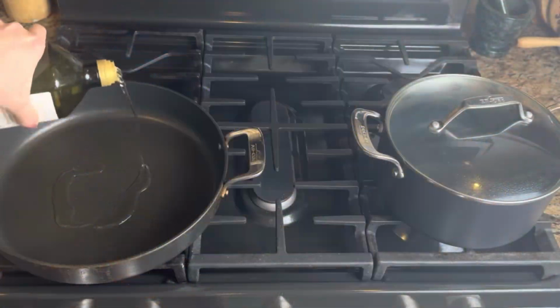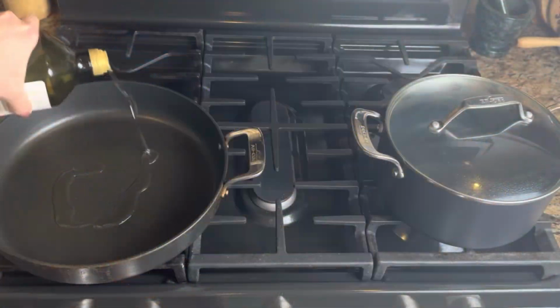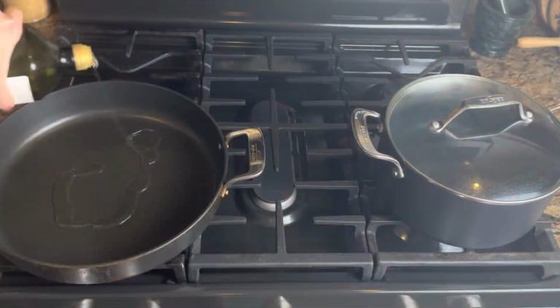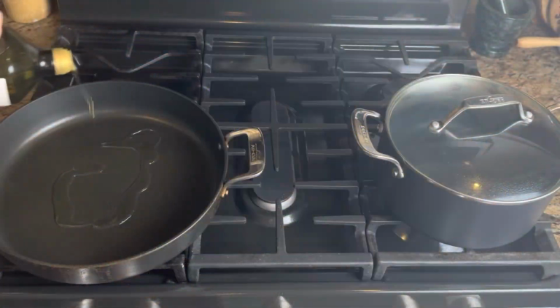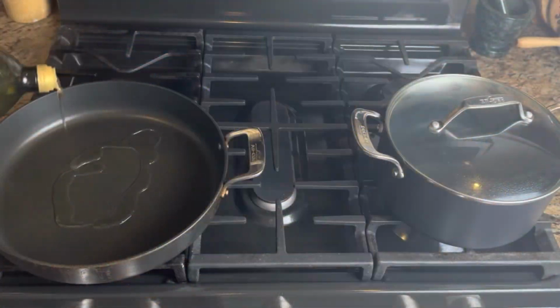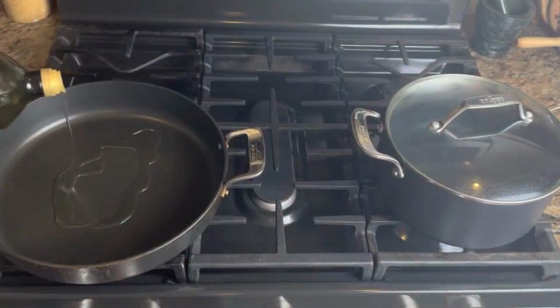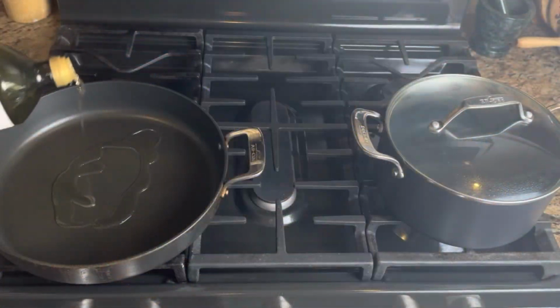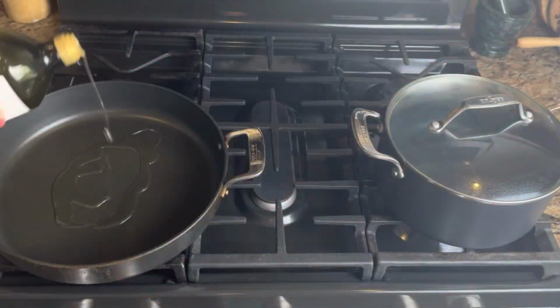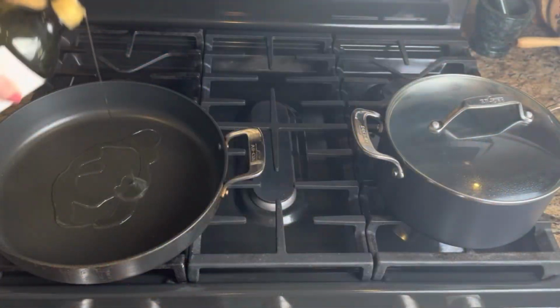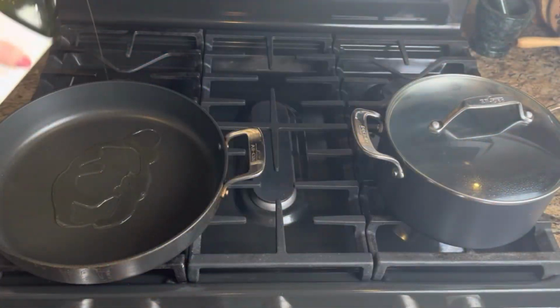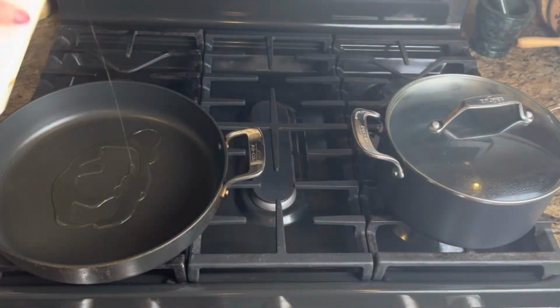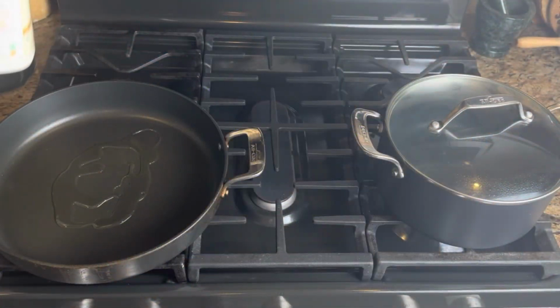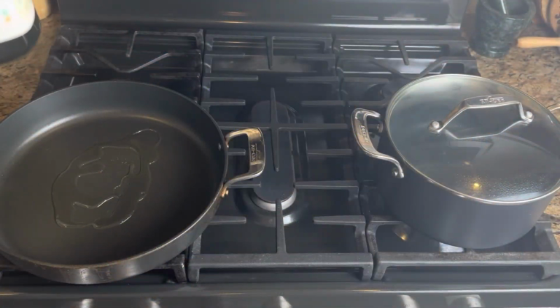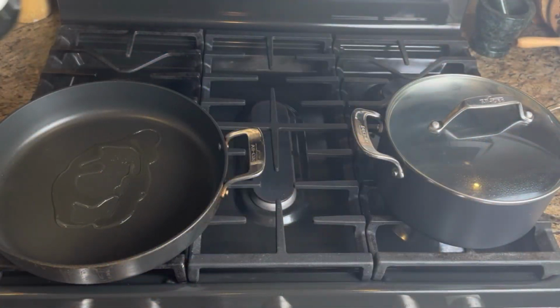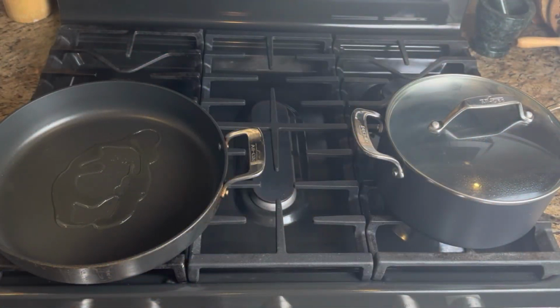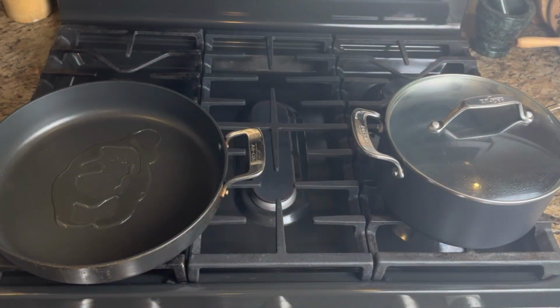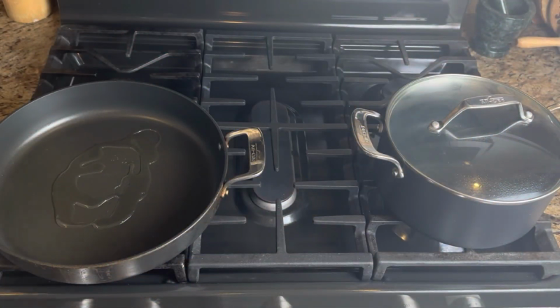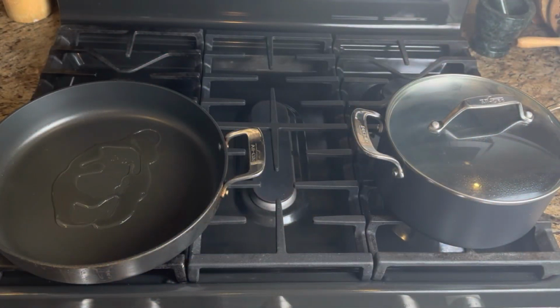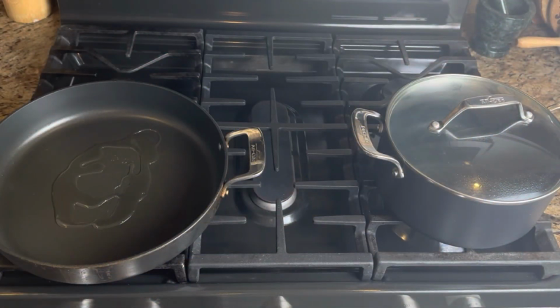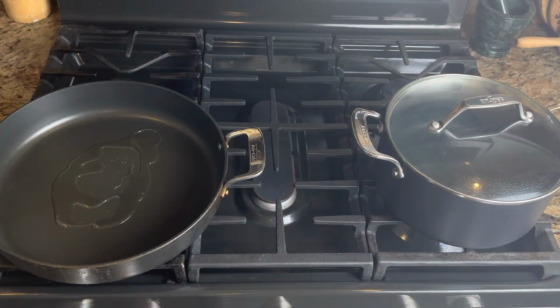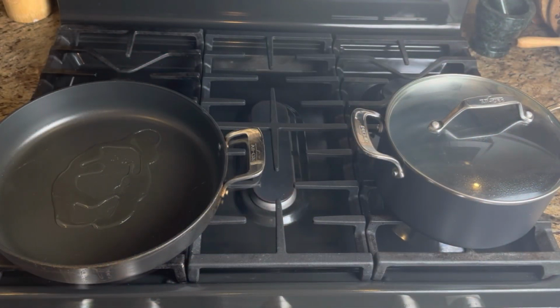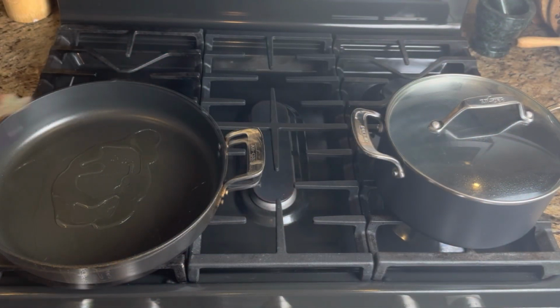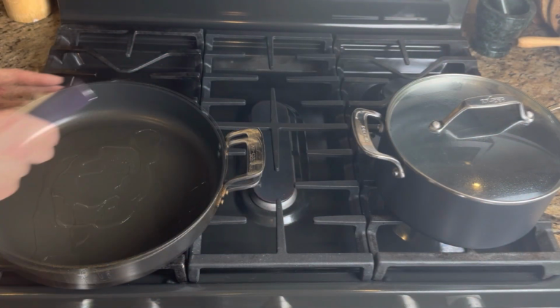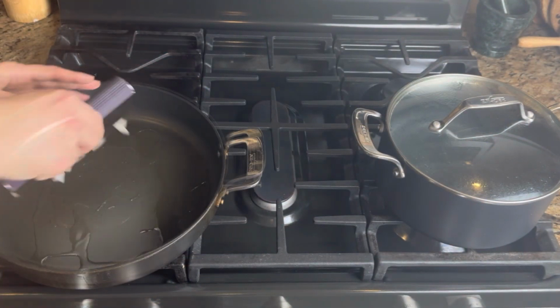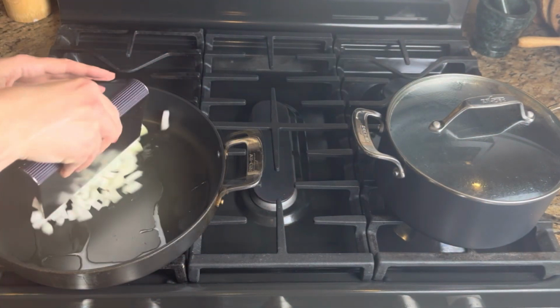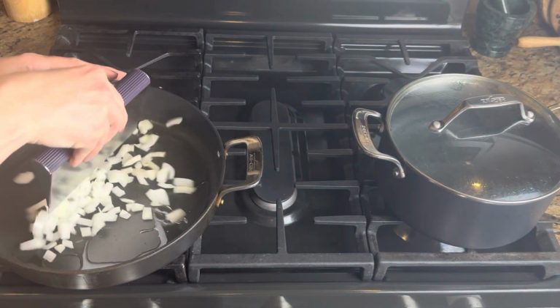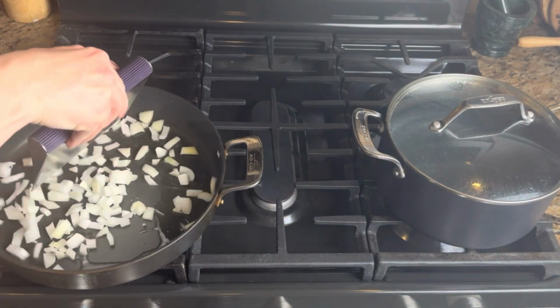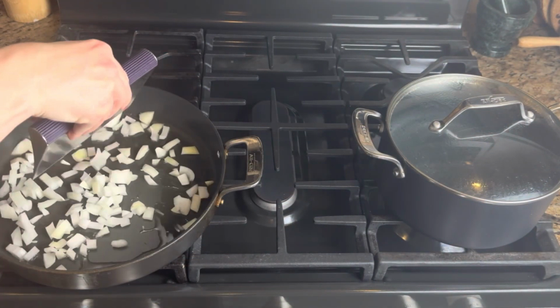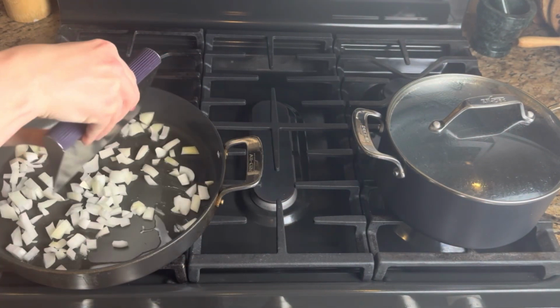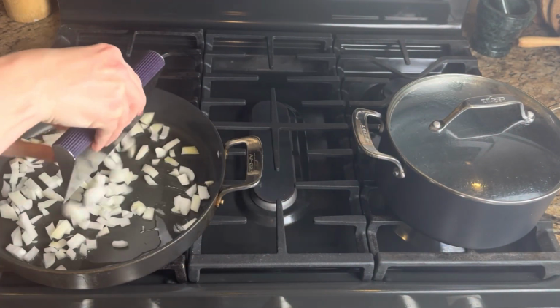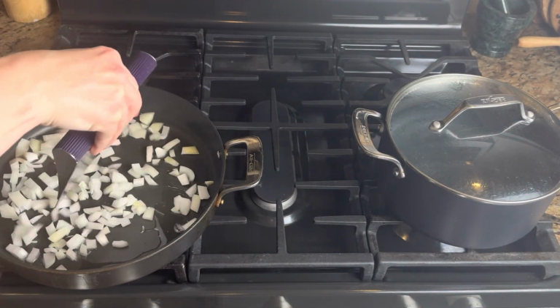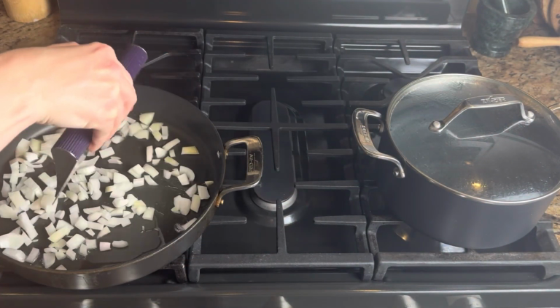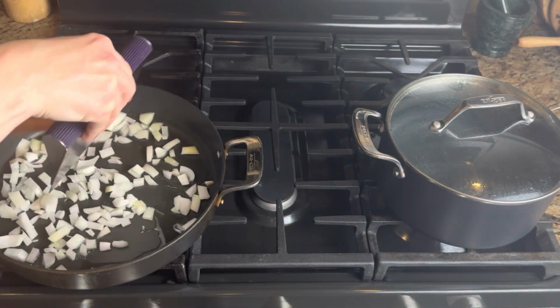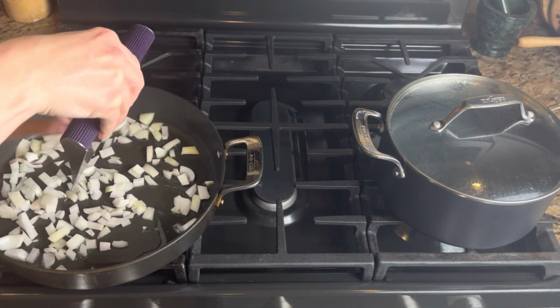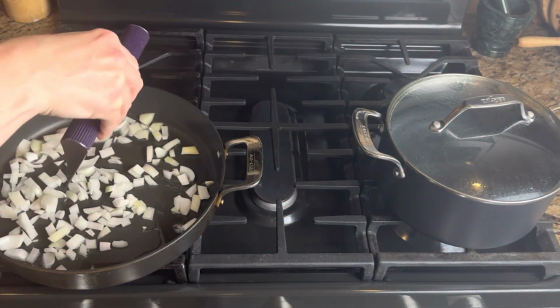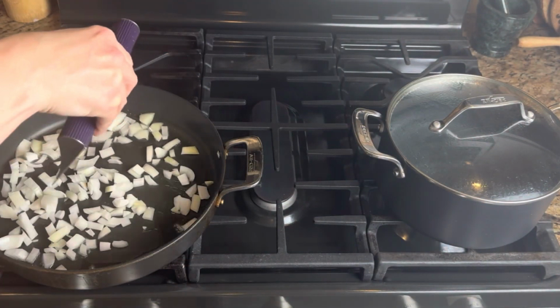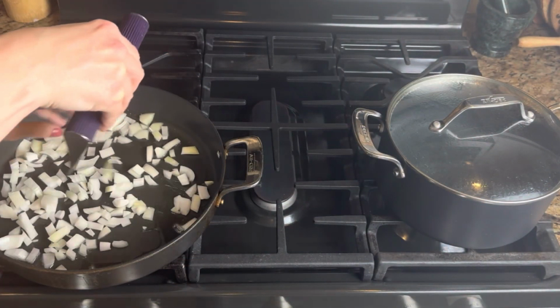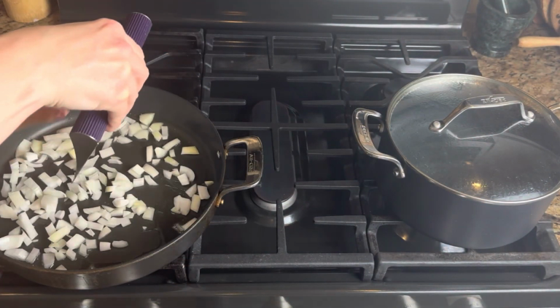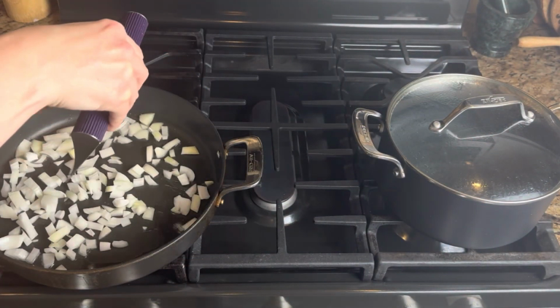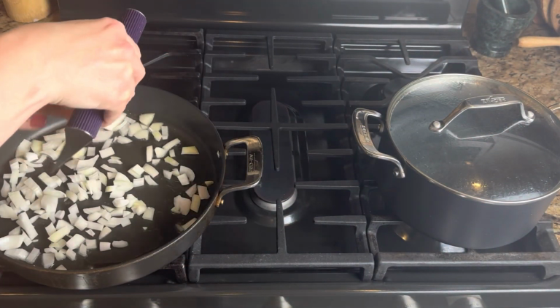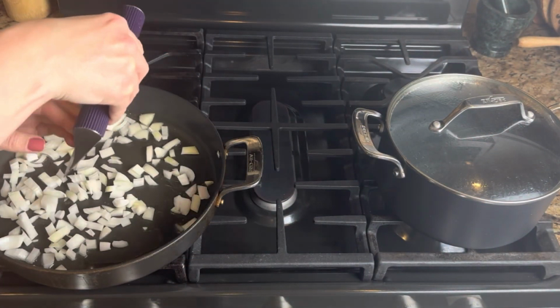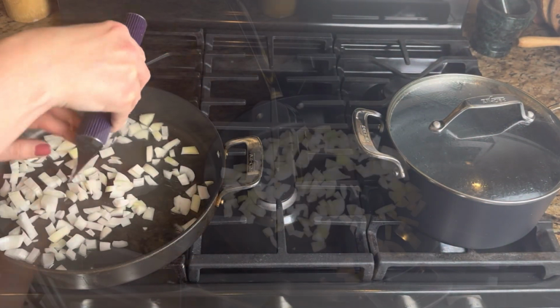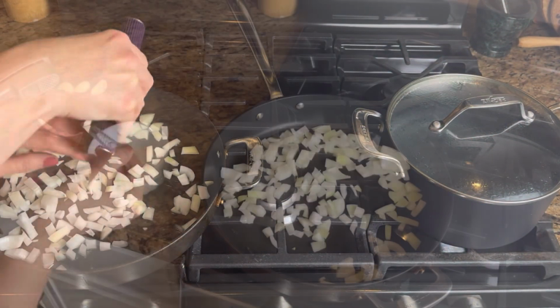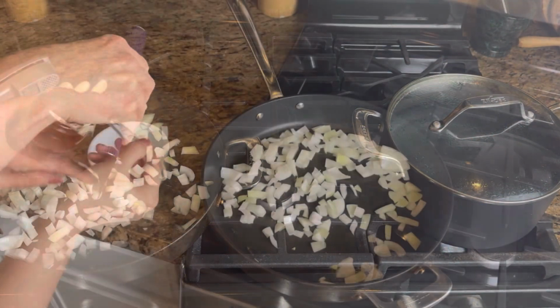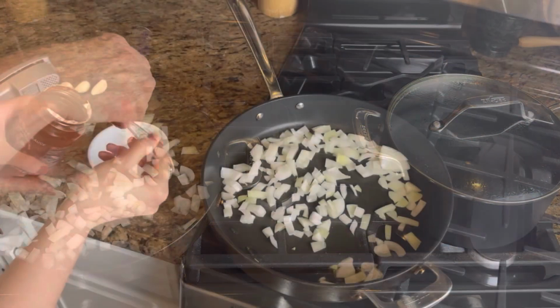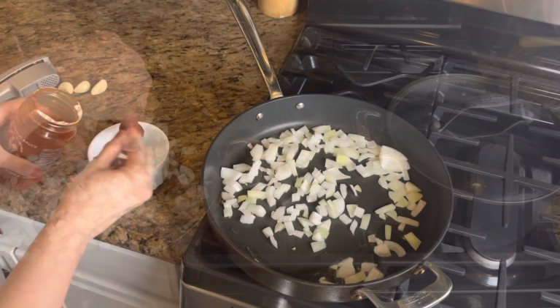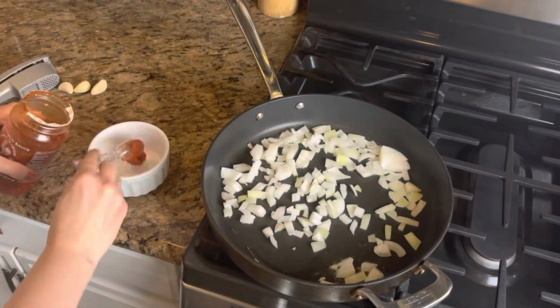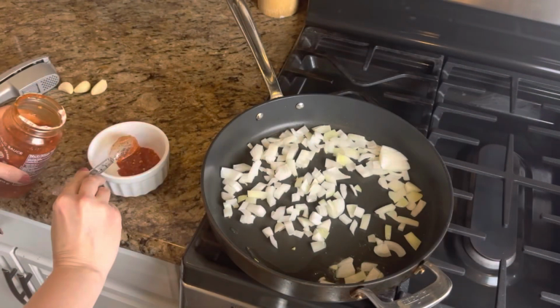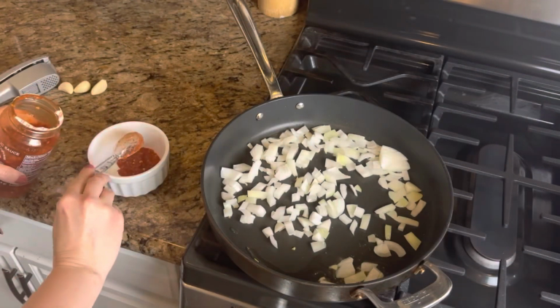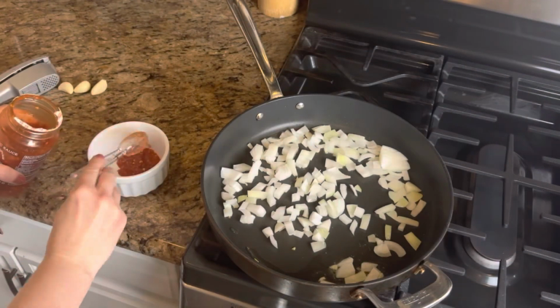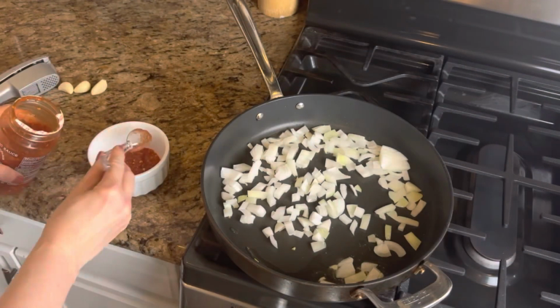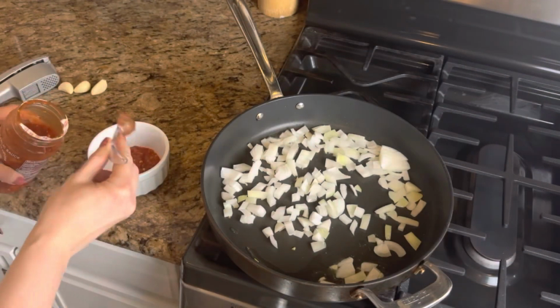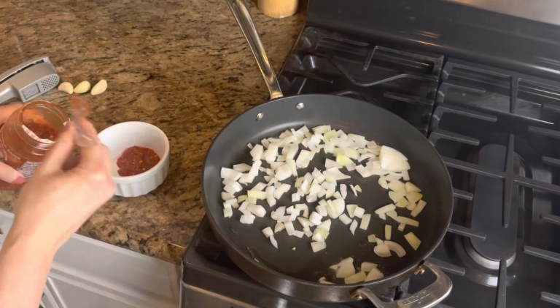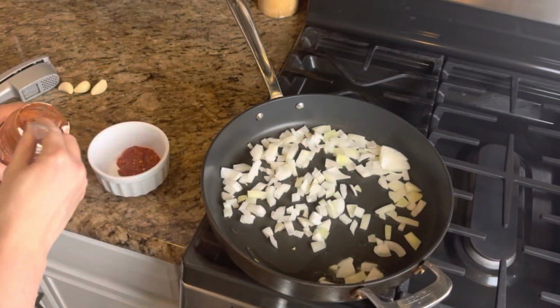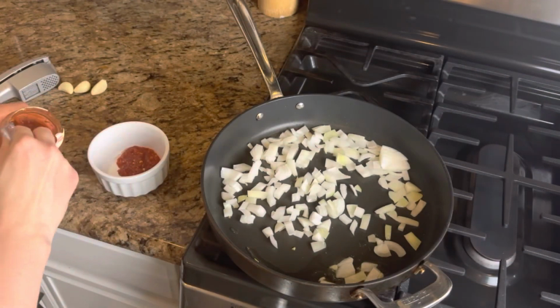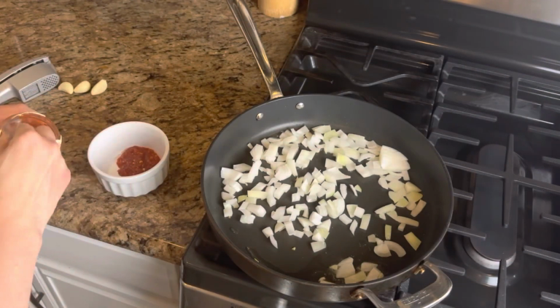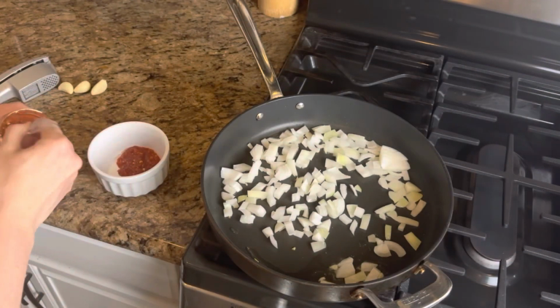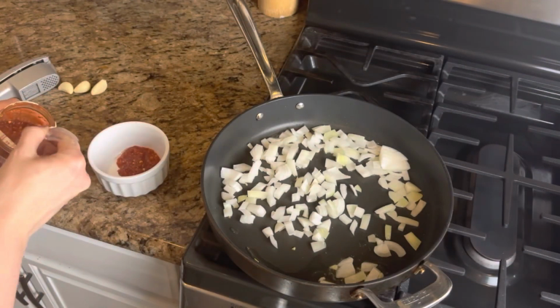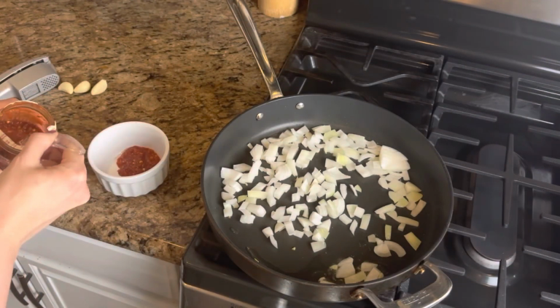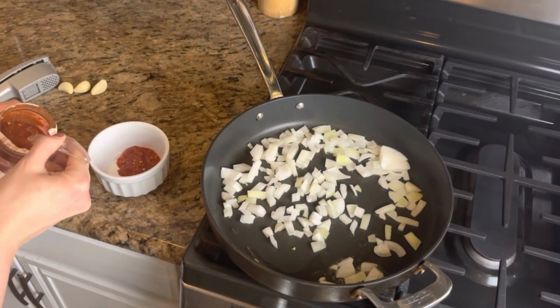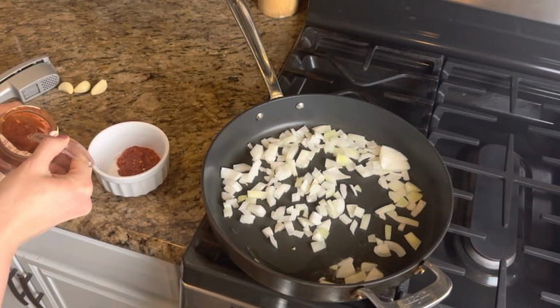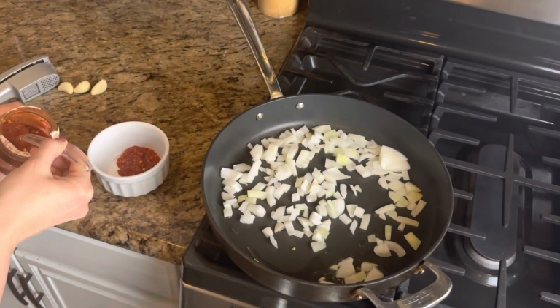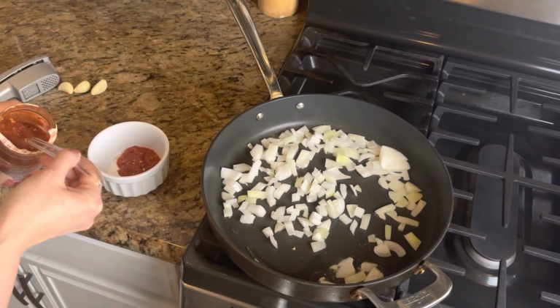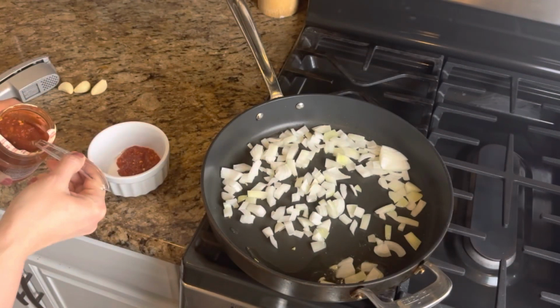You're going to start out by taking one to two tablespoons of refined sesame oil, popping that in your skillet with one diced yellow onion.